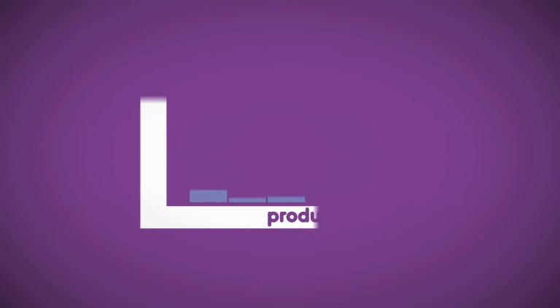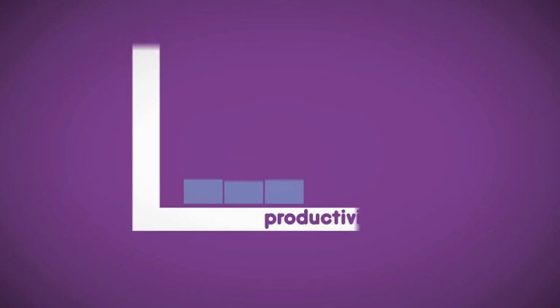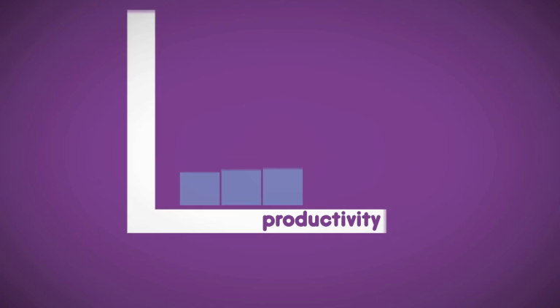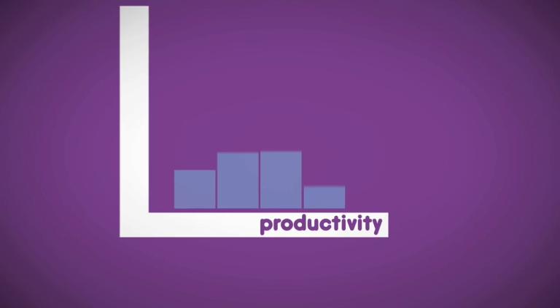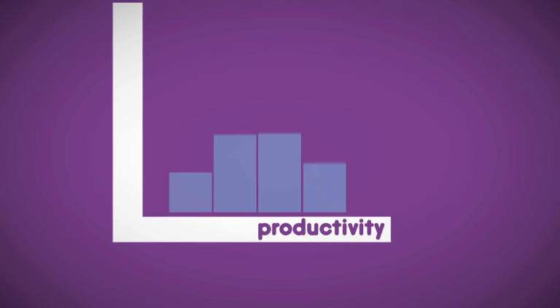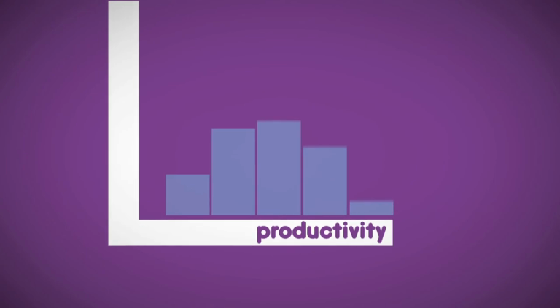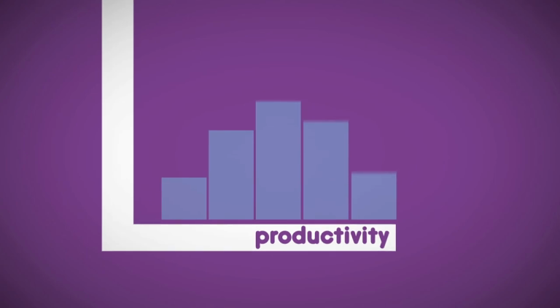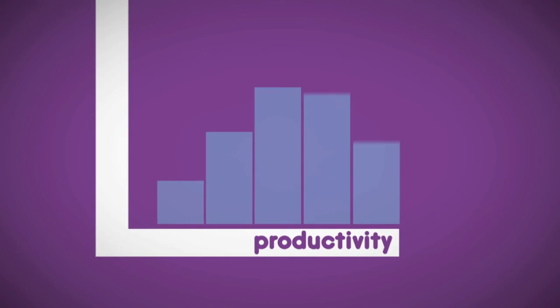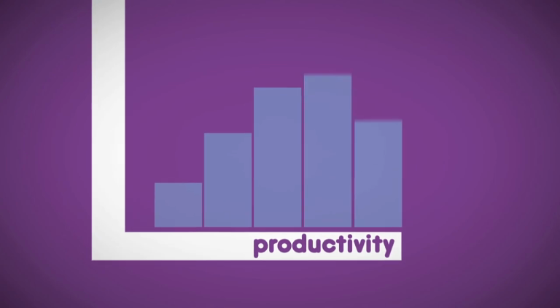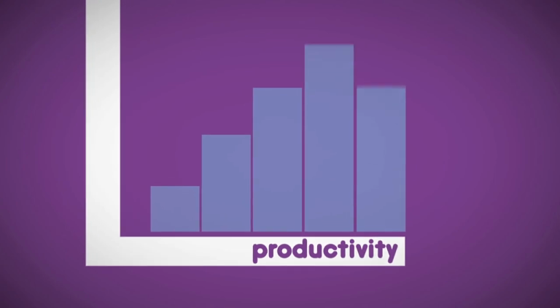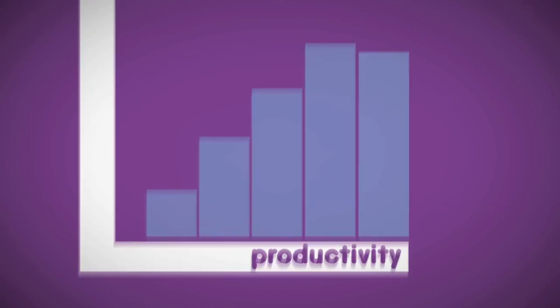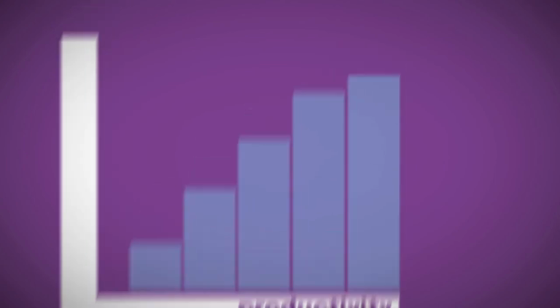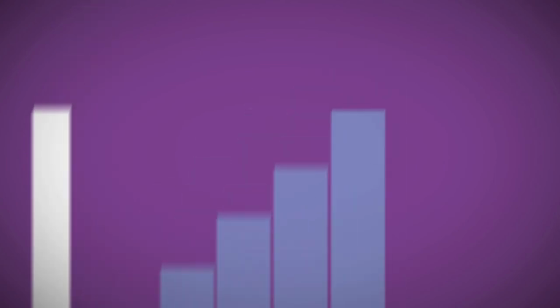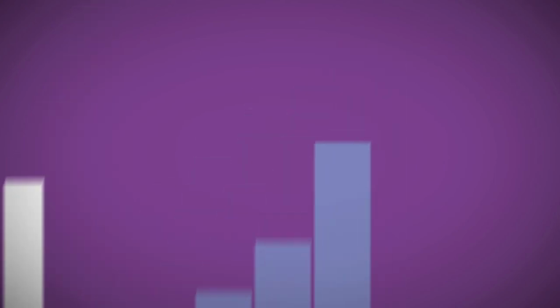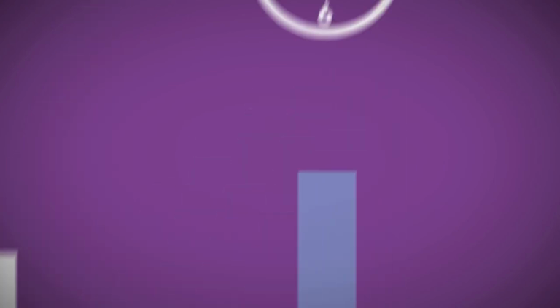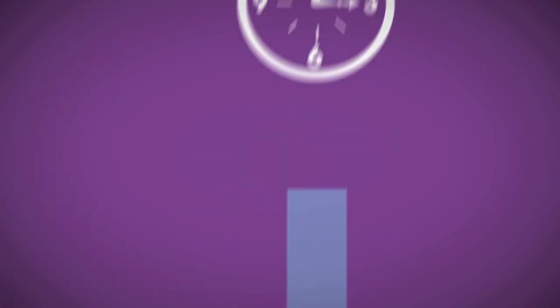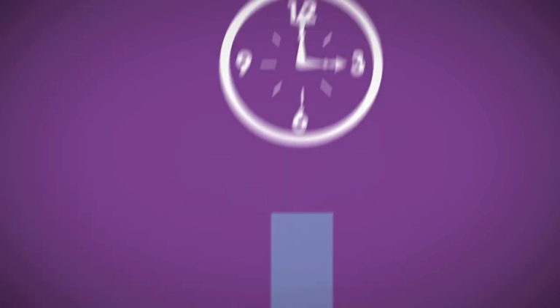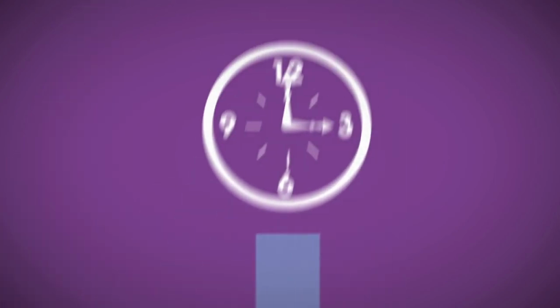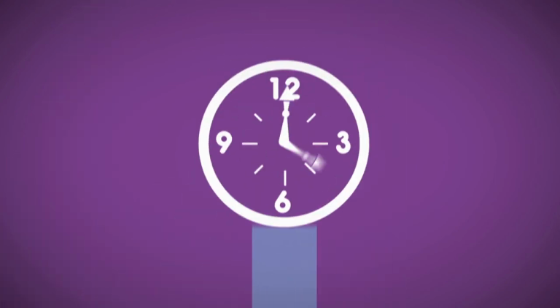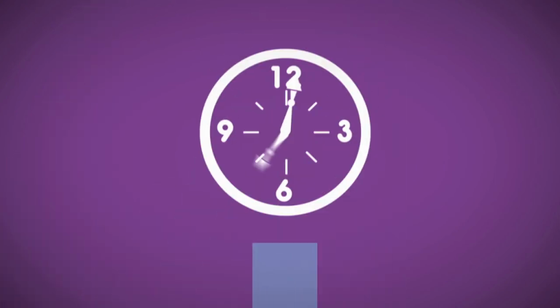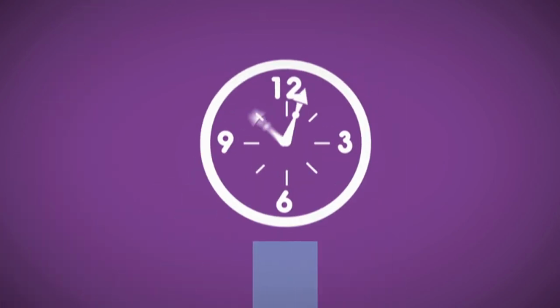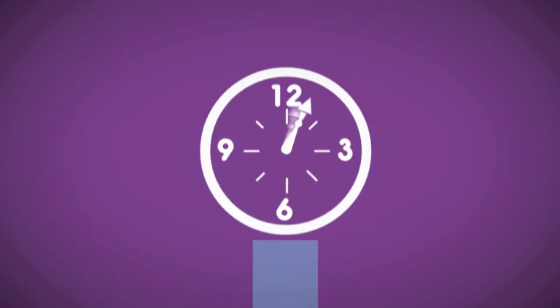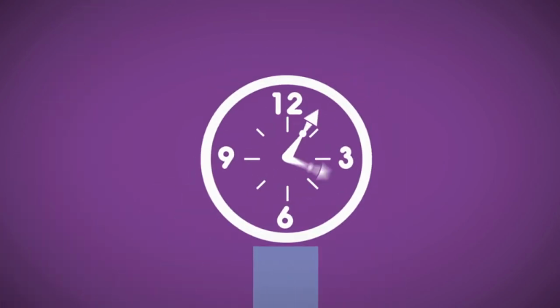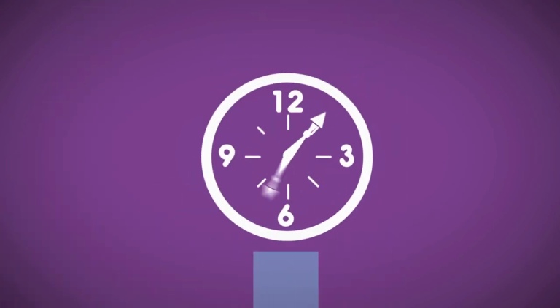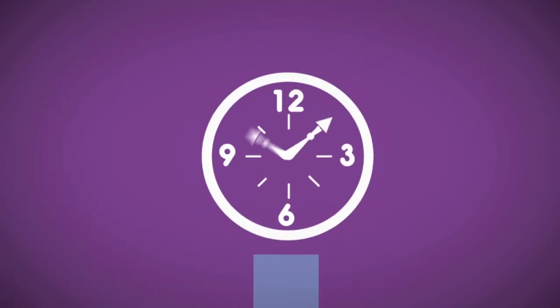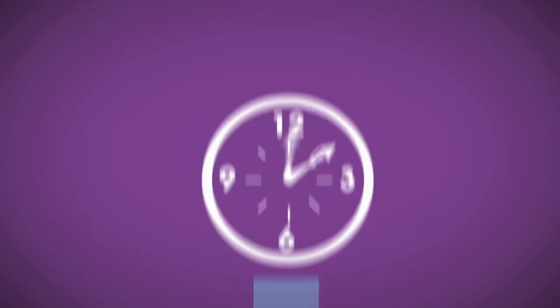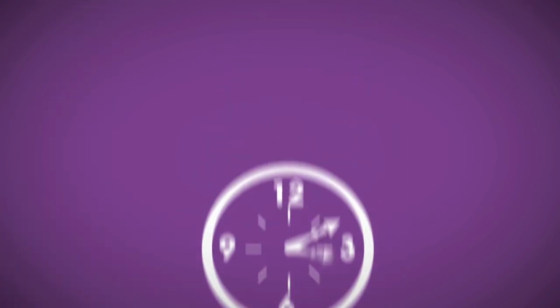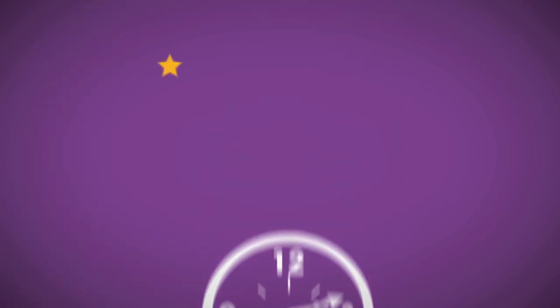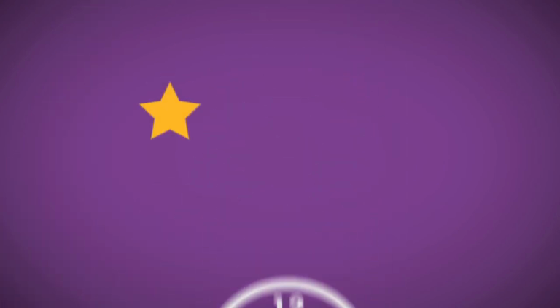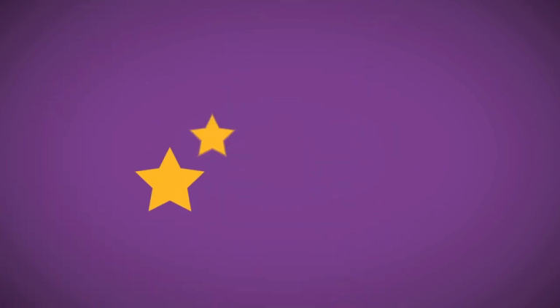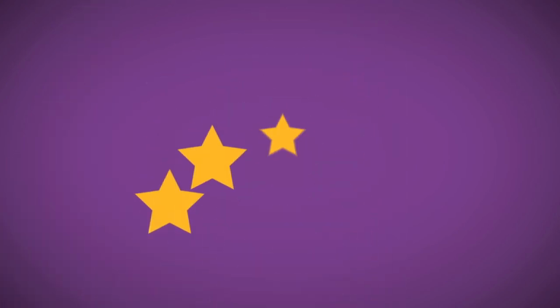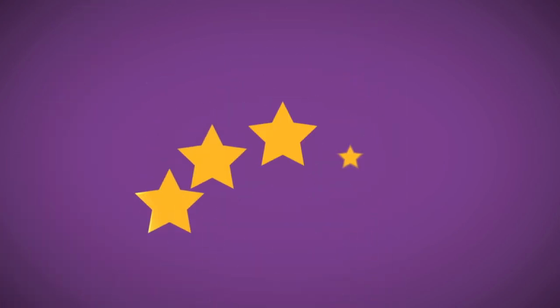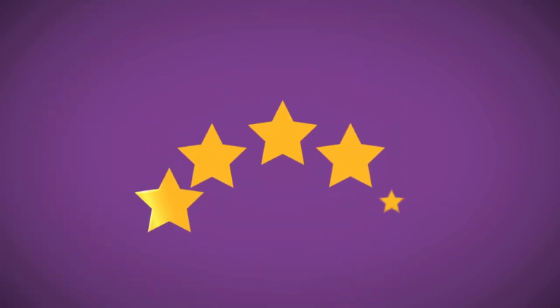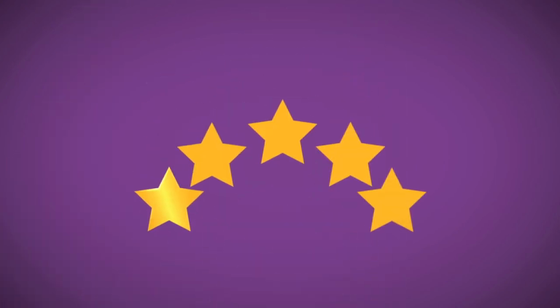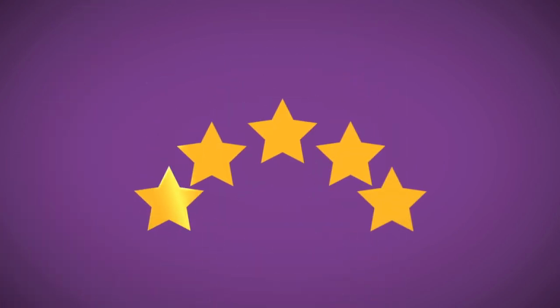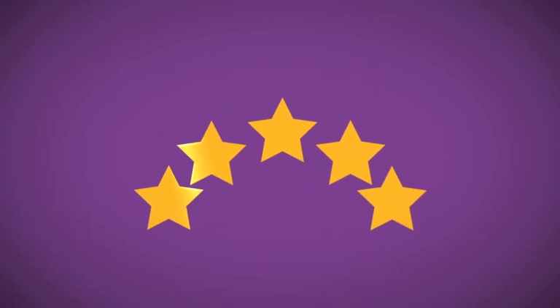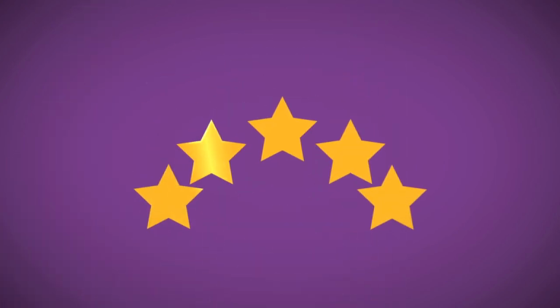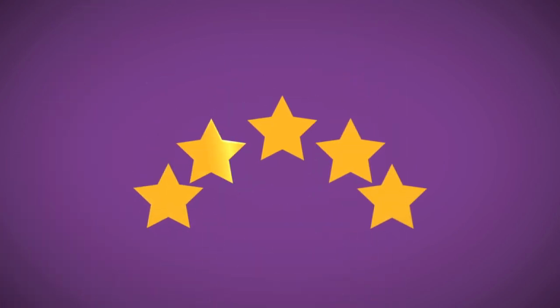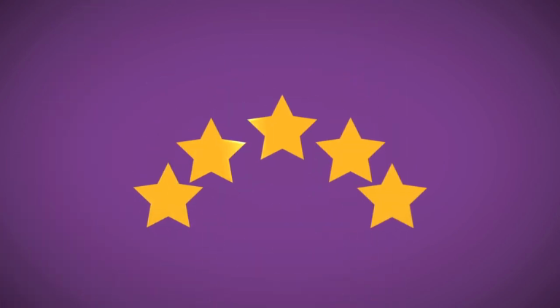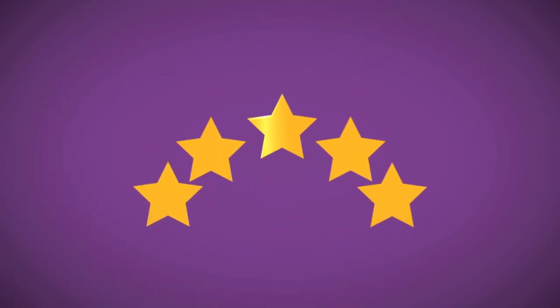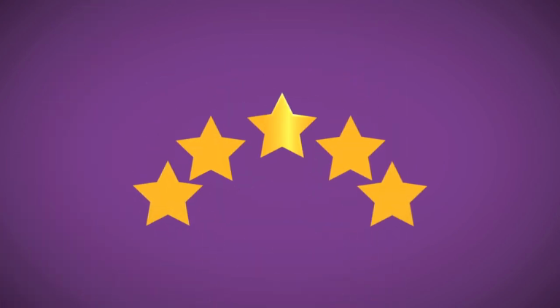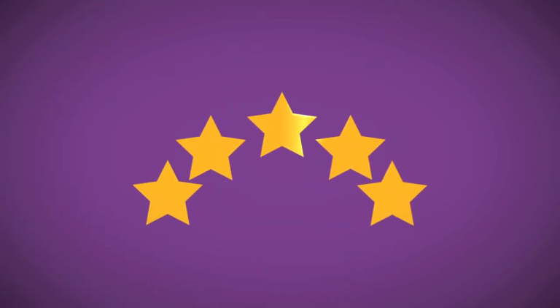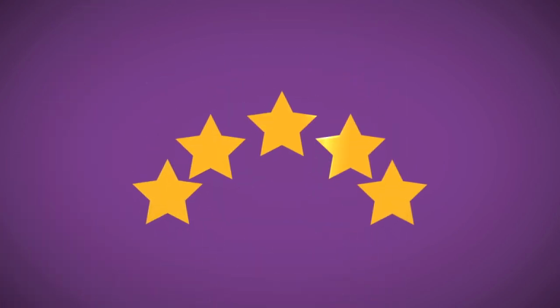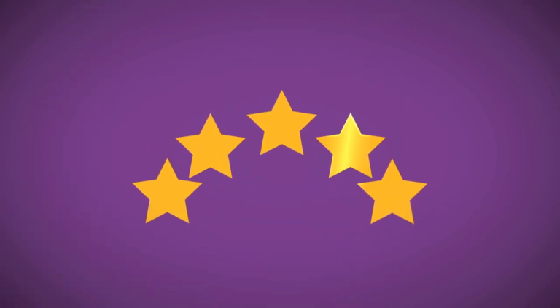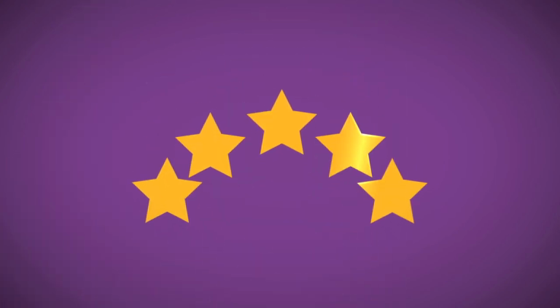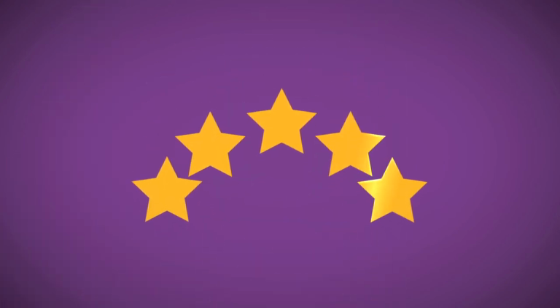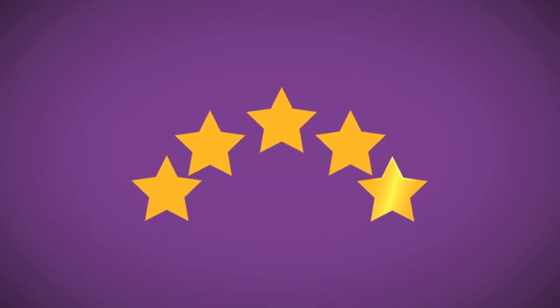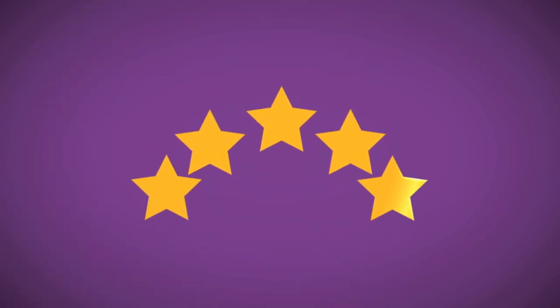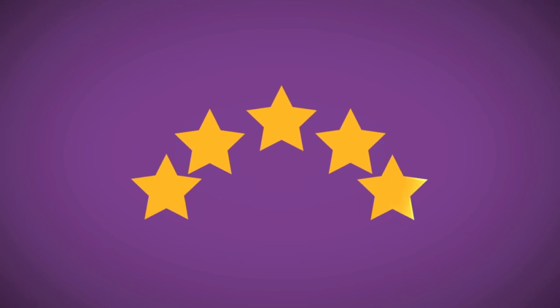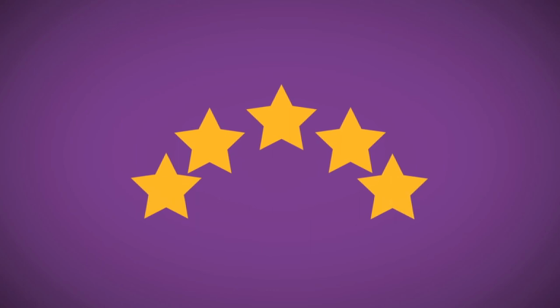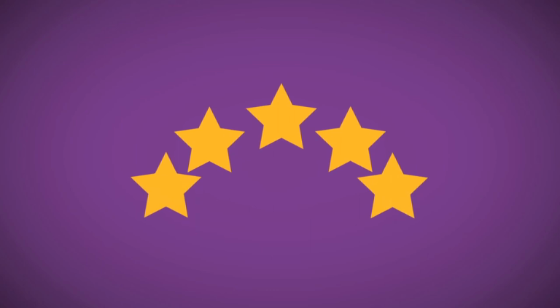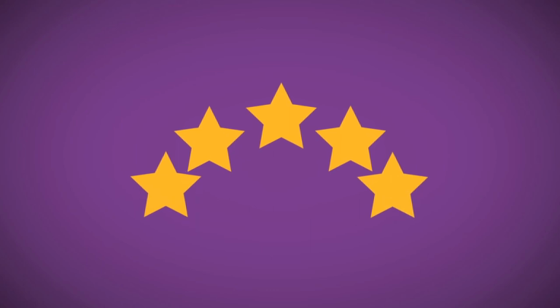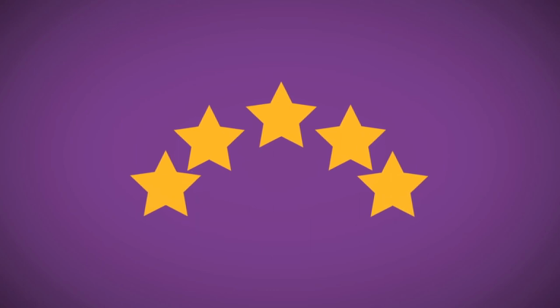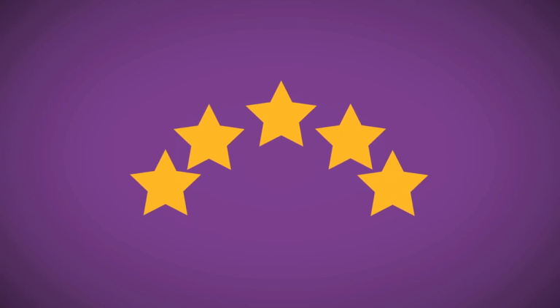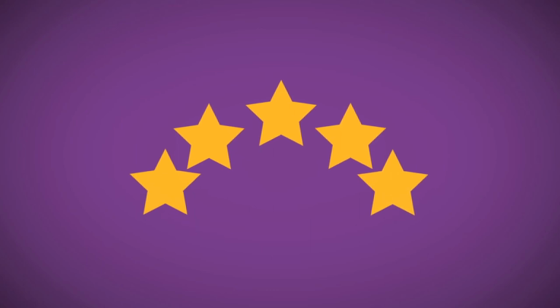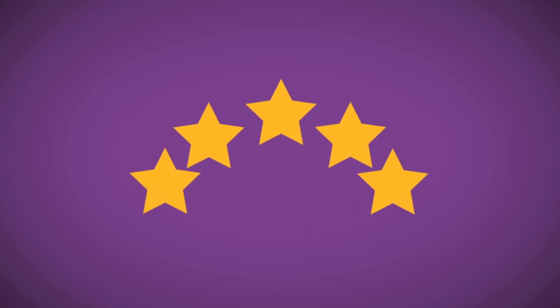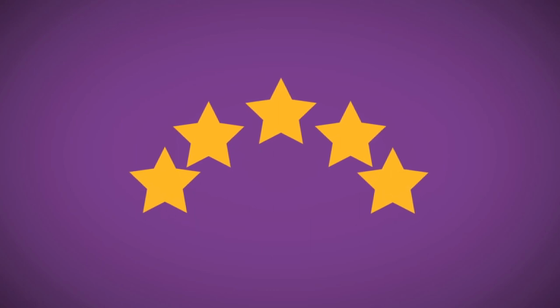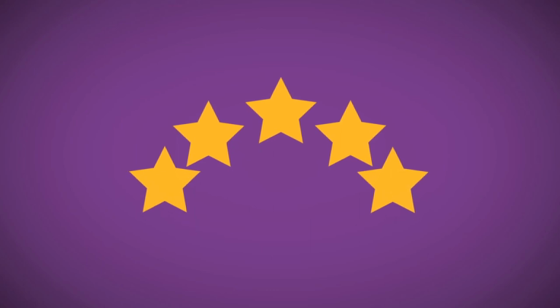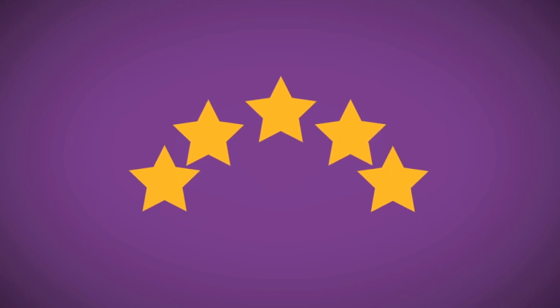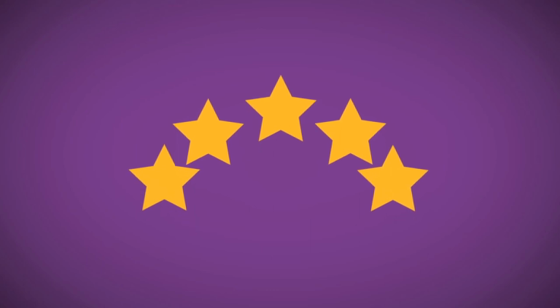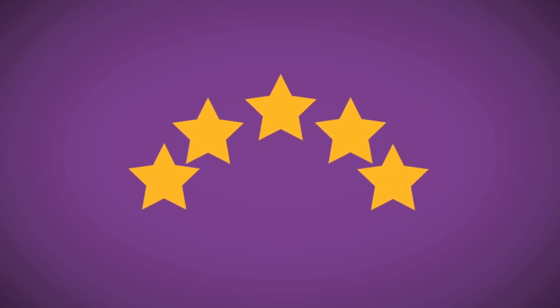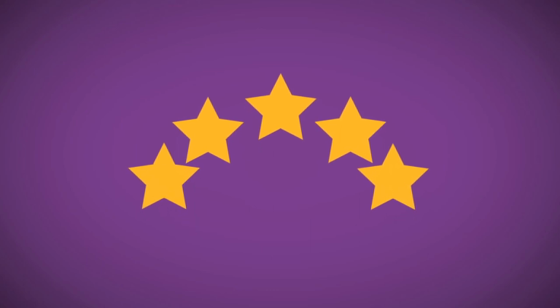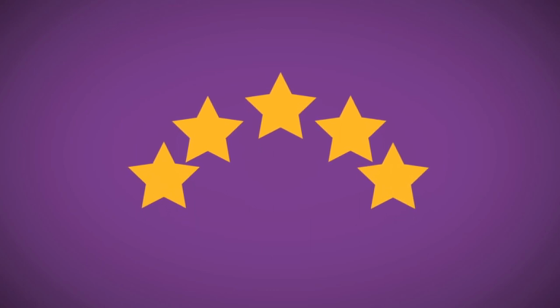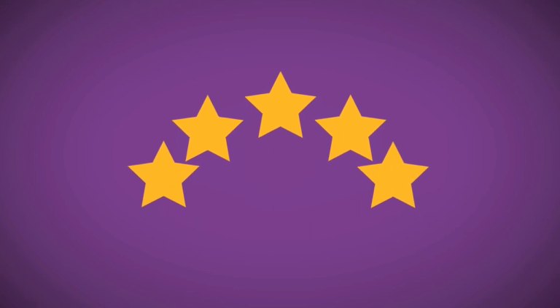After a shift, employers can review workers using the Star Rating System, which encourages productive and reliable staff.